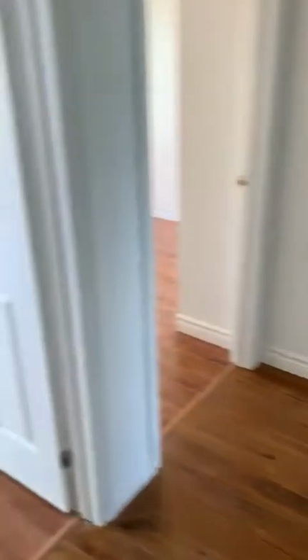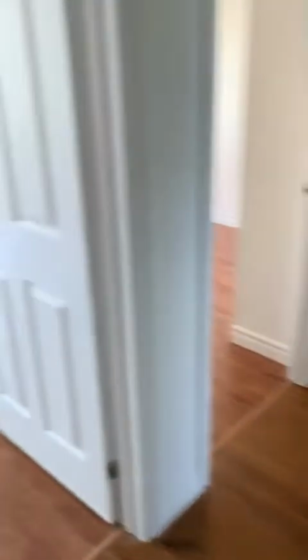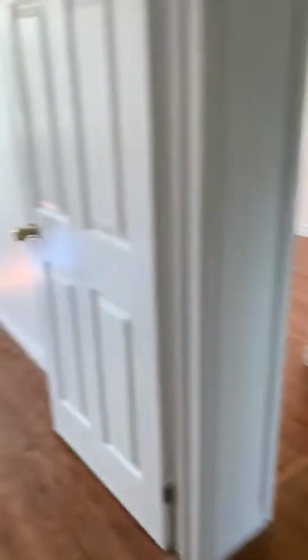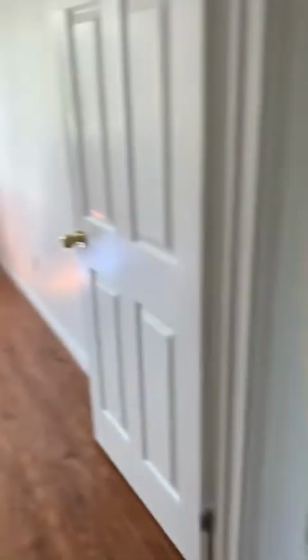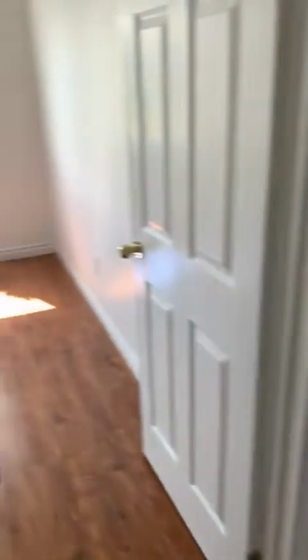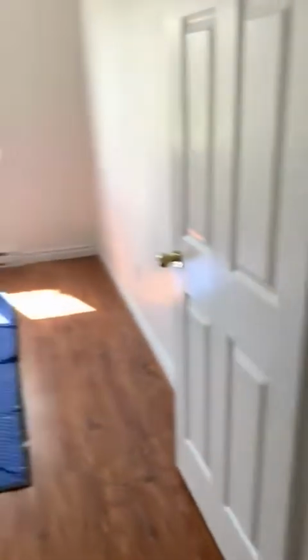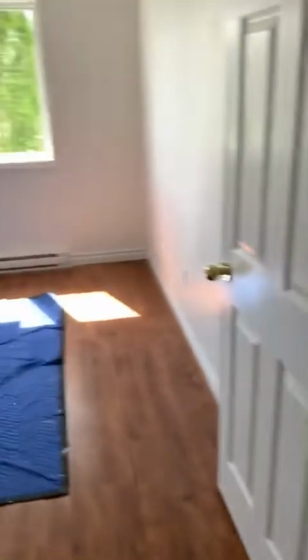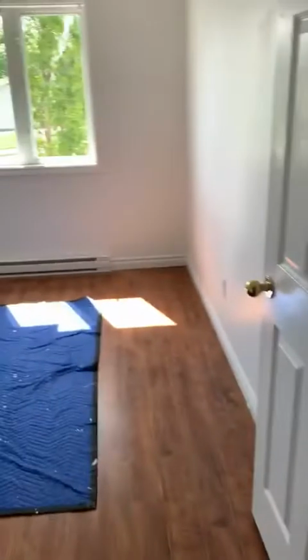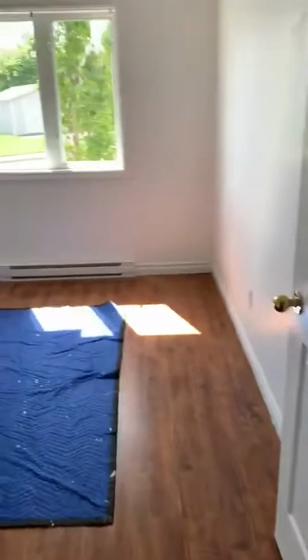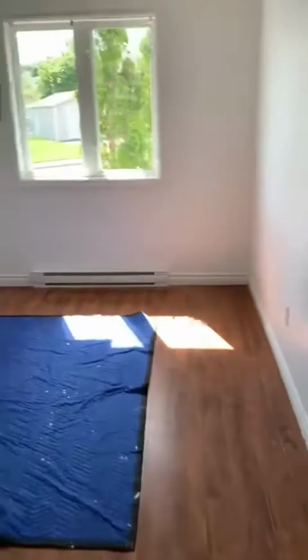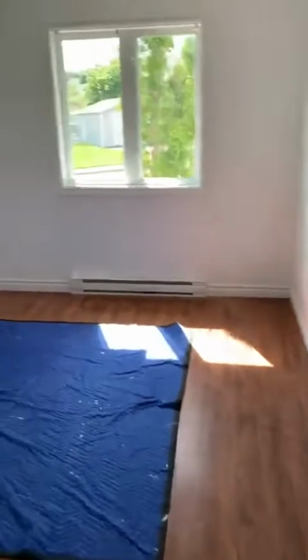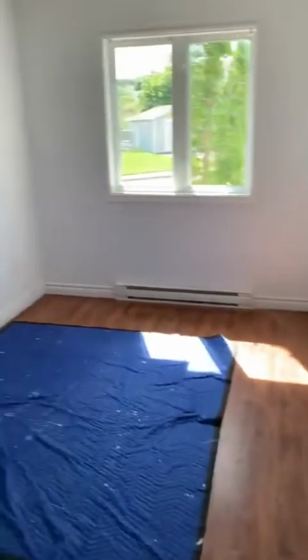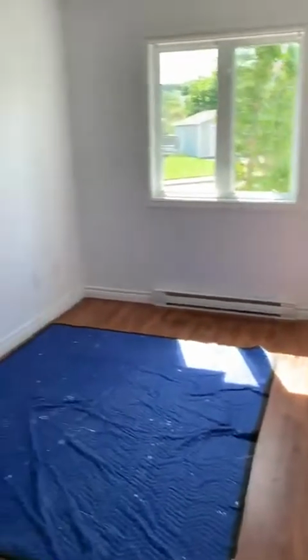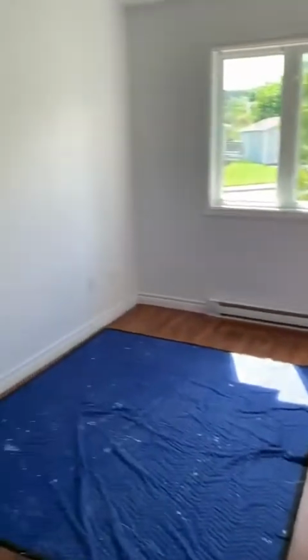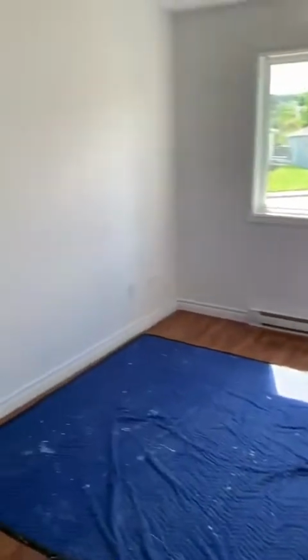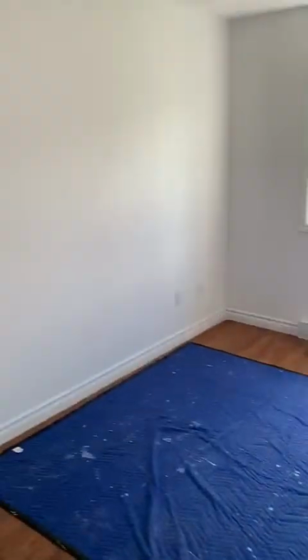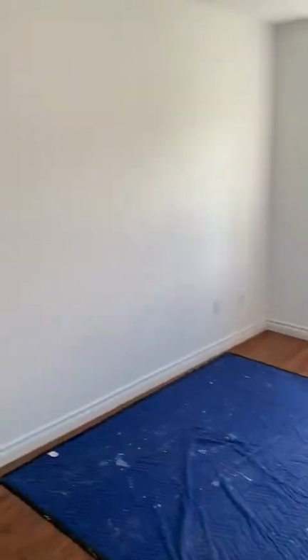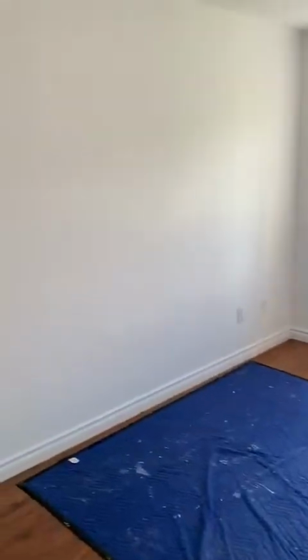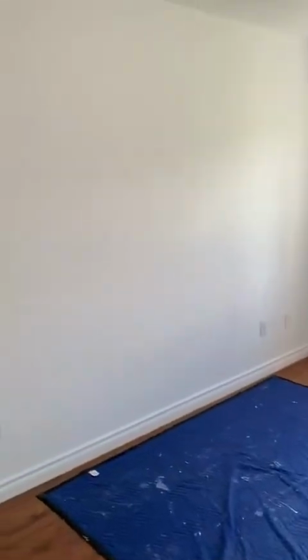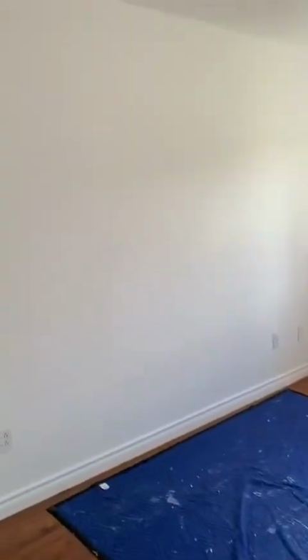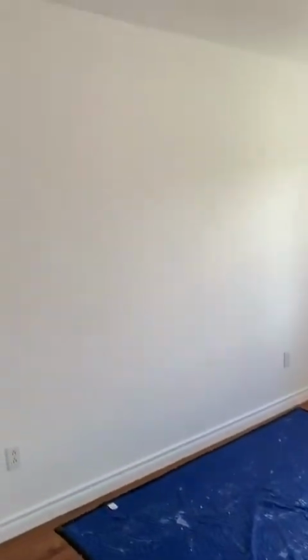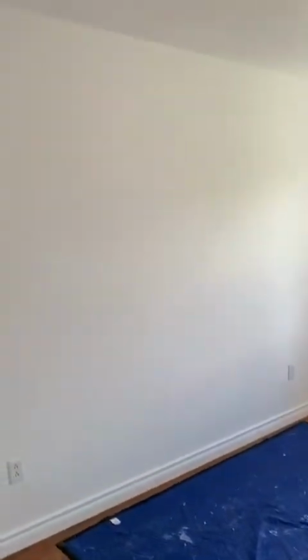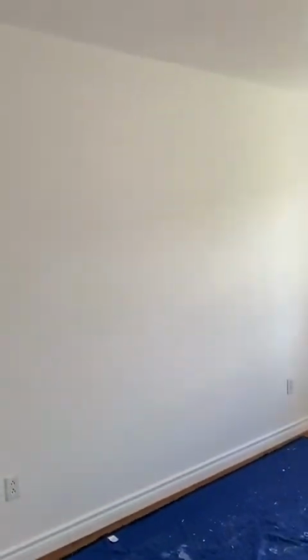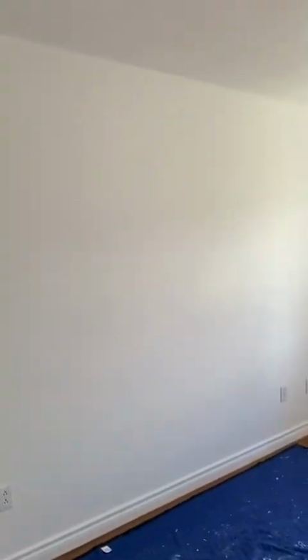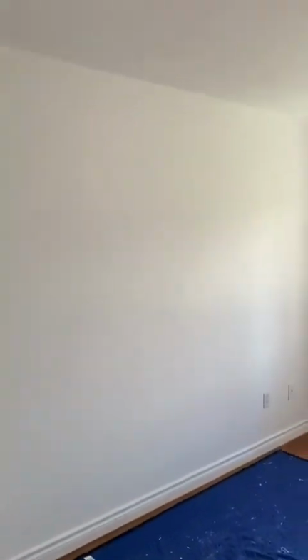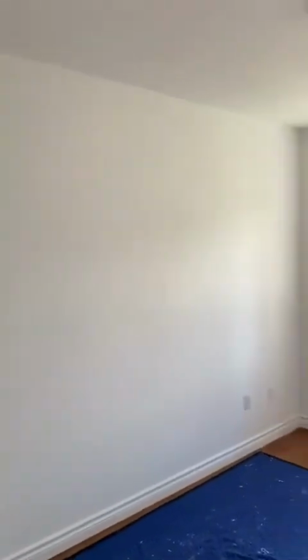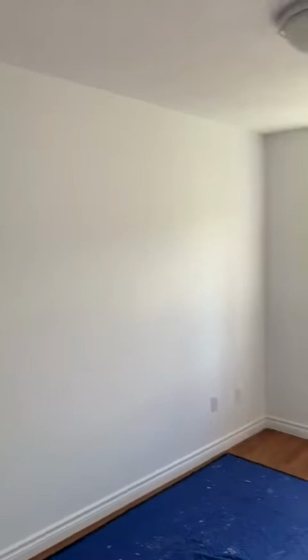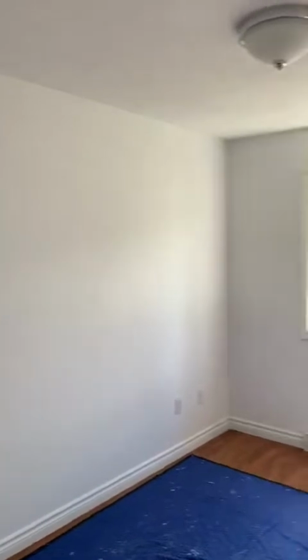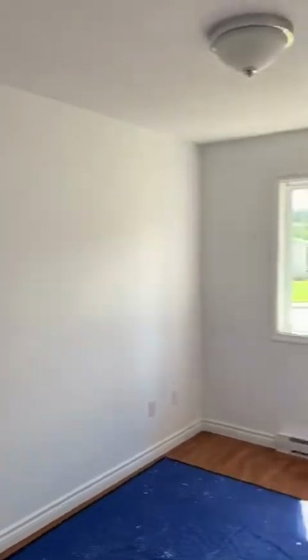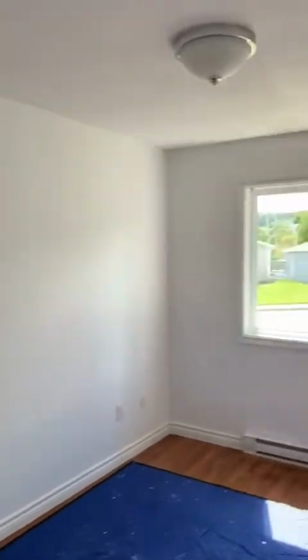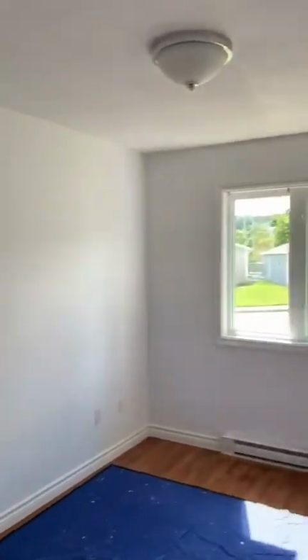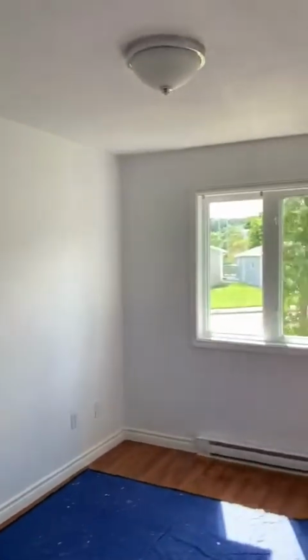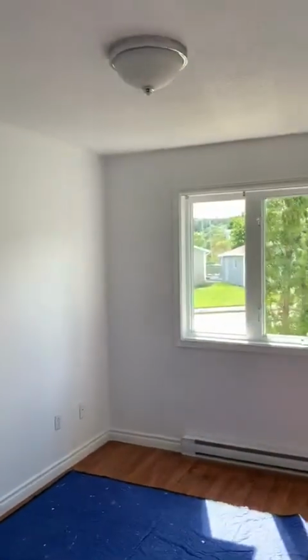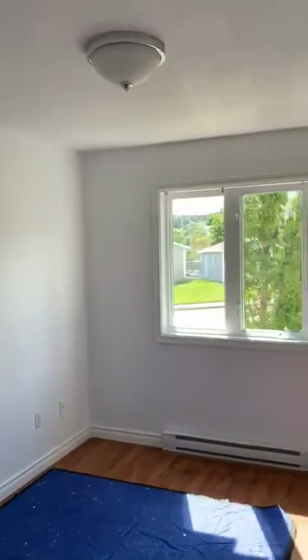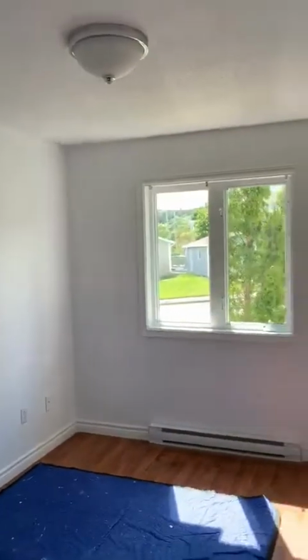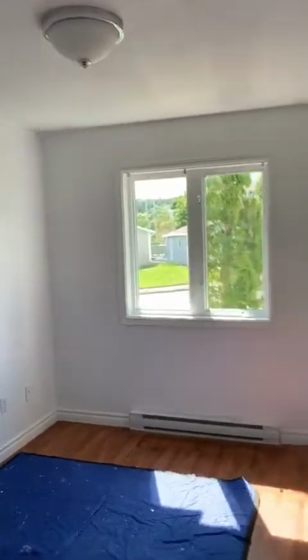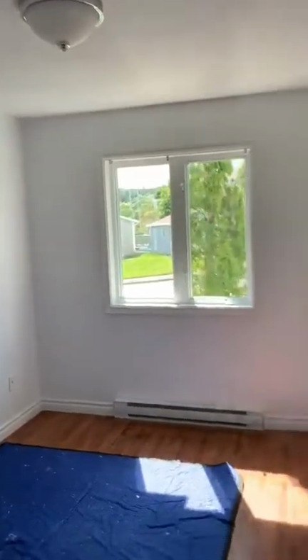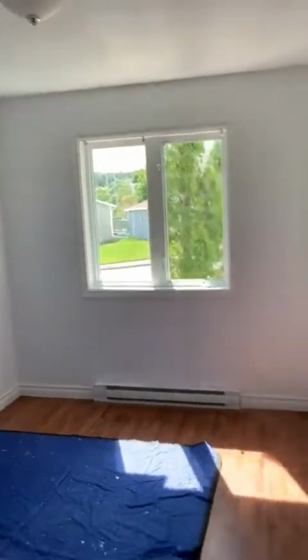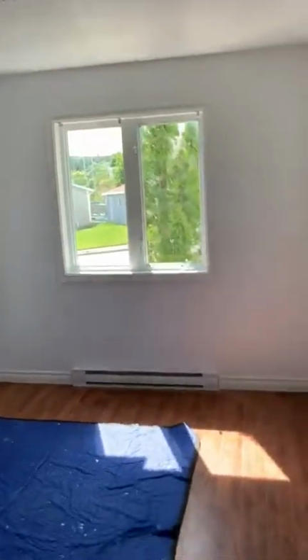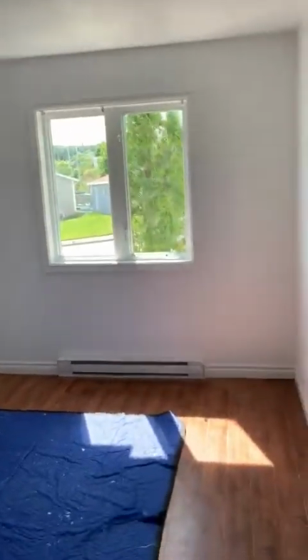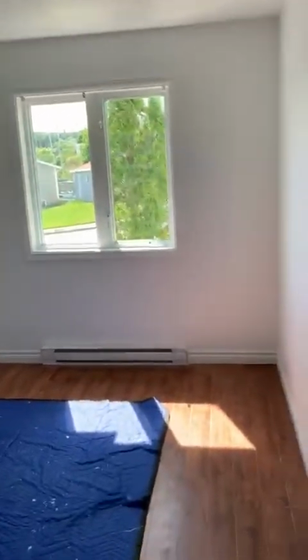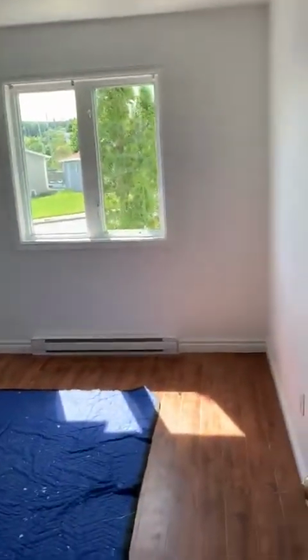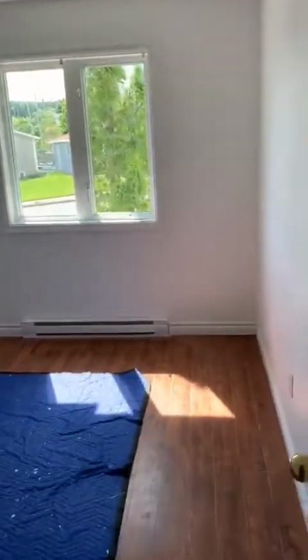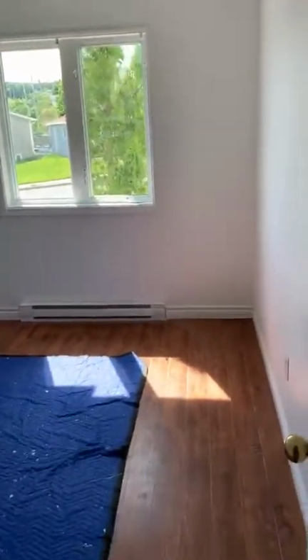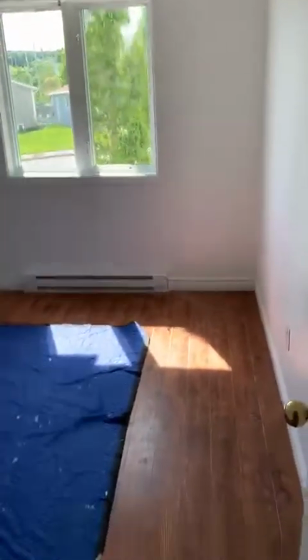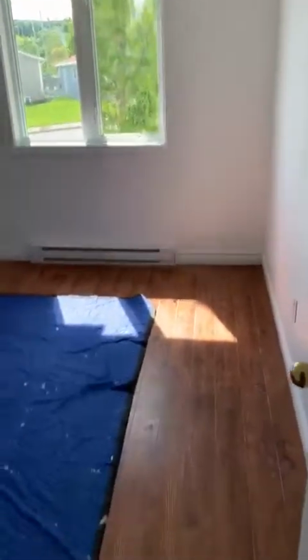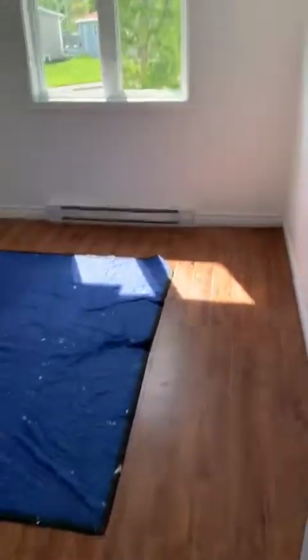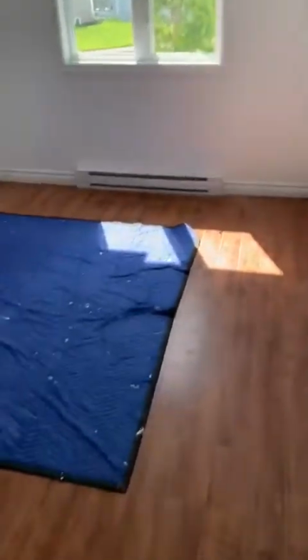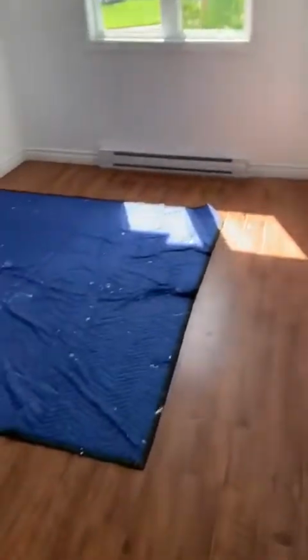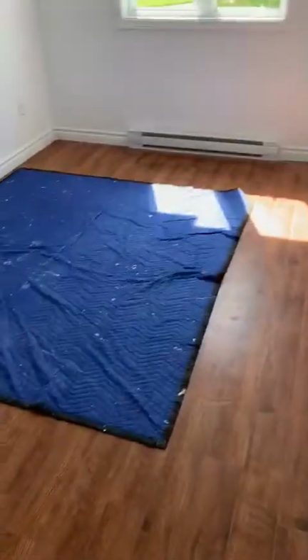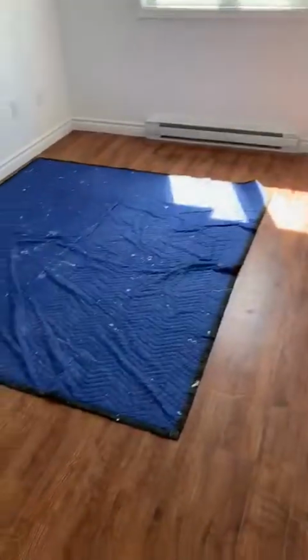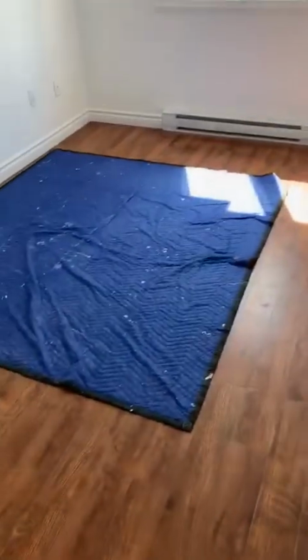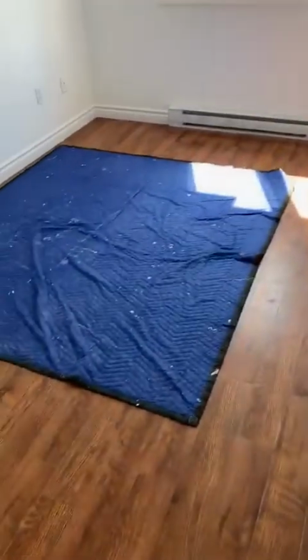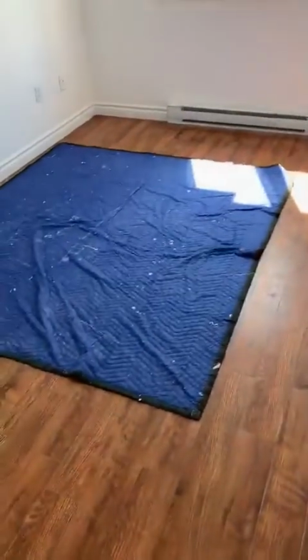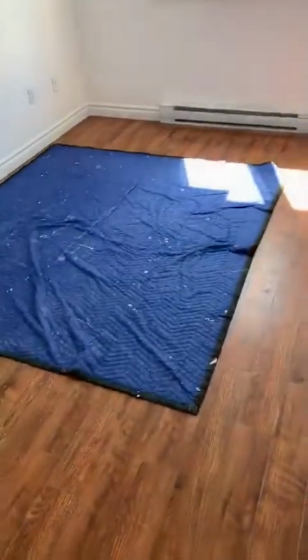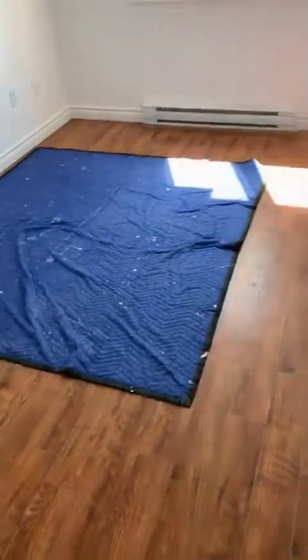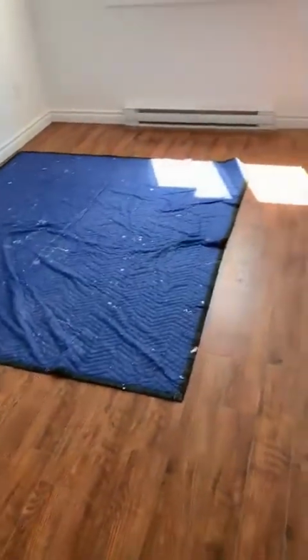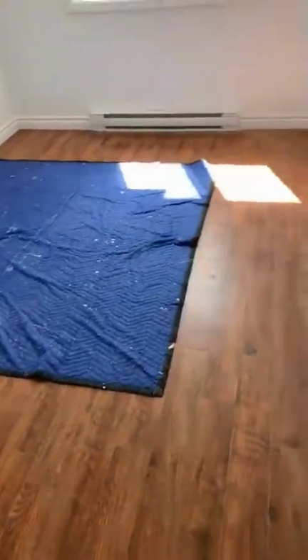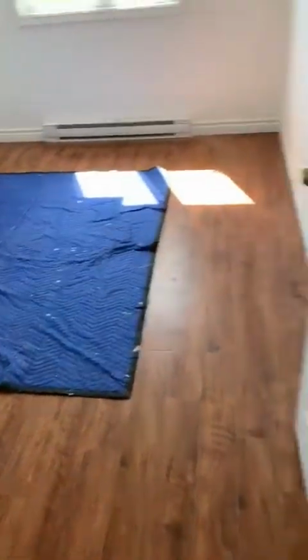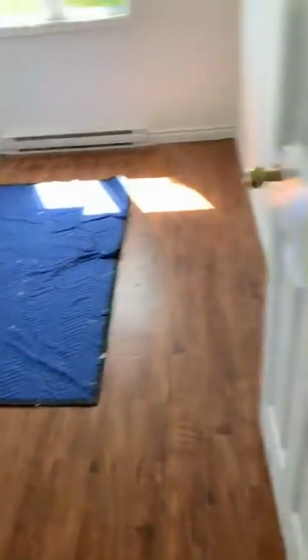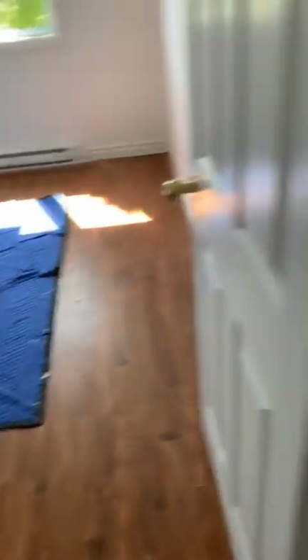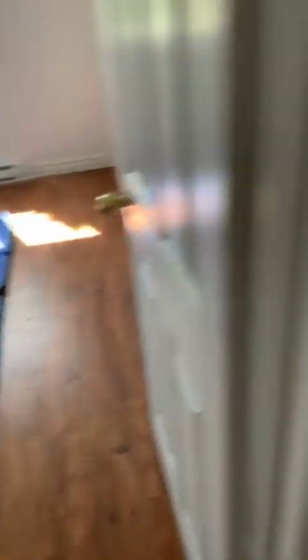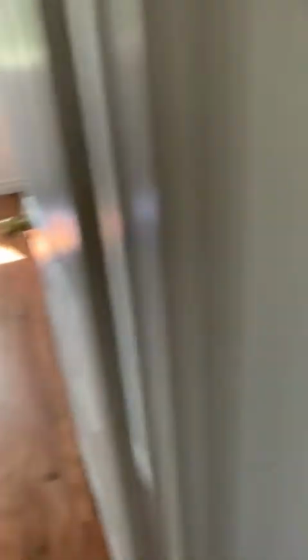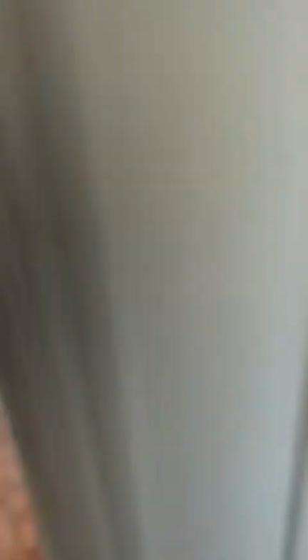Bedroom number one. All the rooms are a good size. Laminate flooring is in super condition as well.